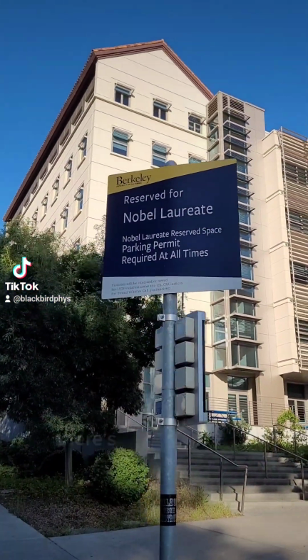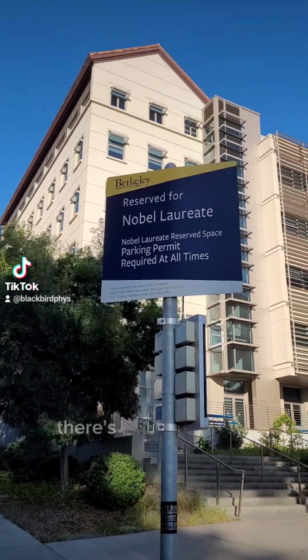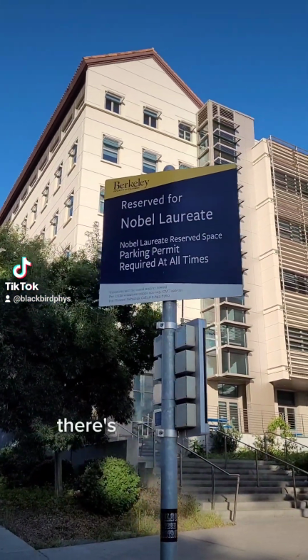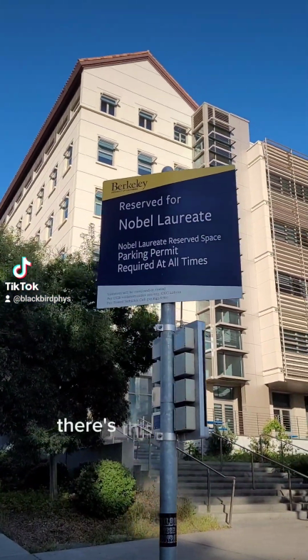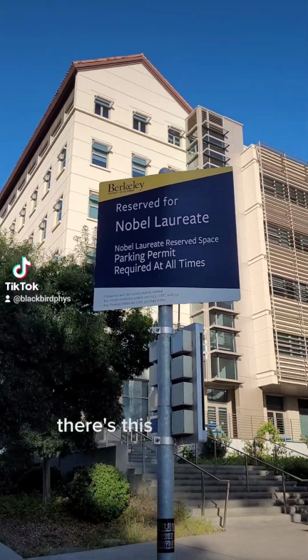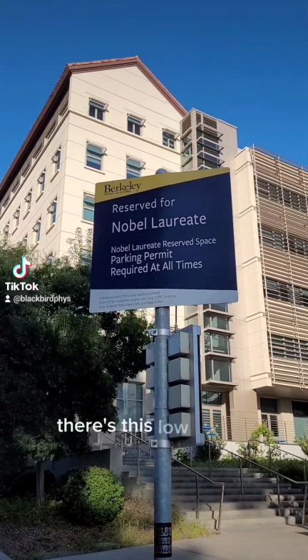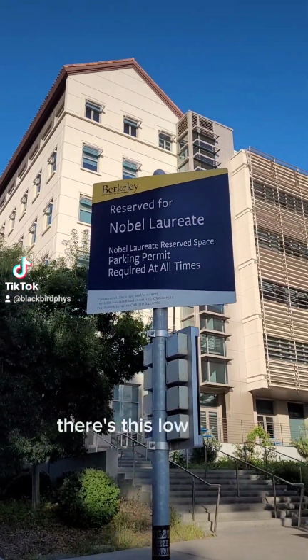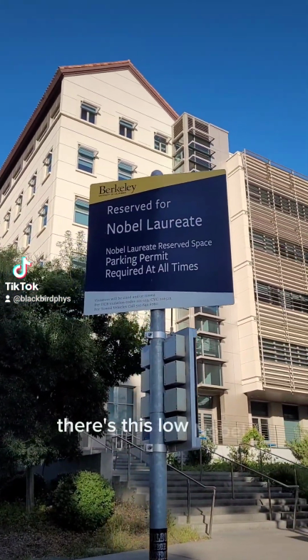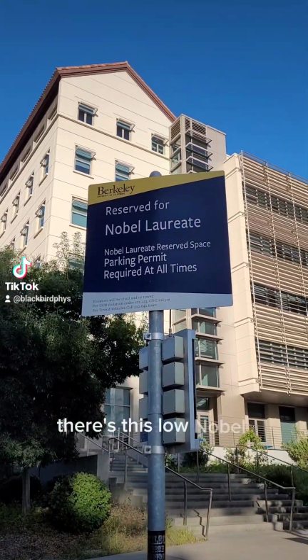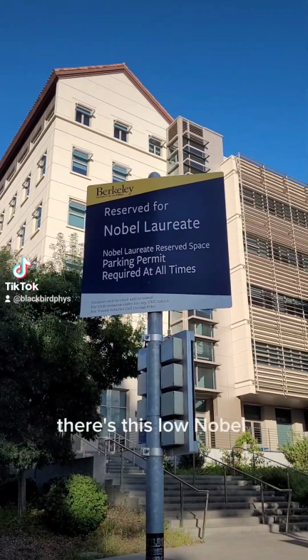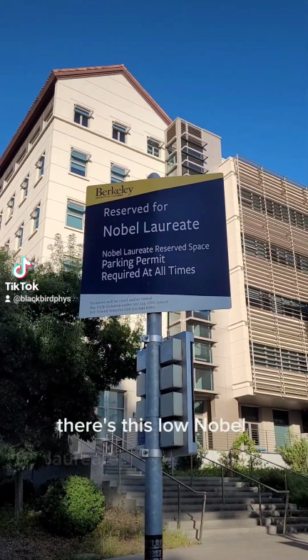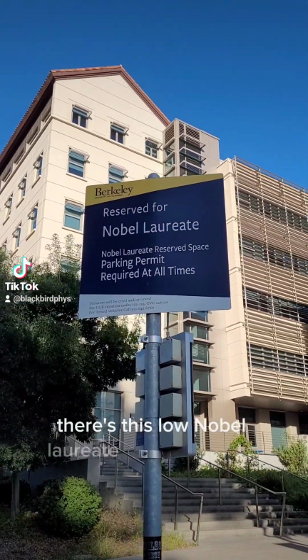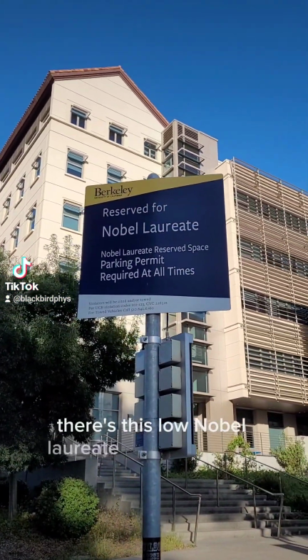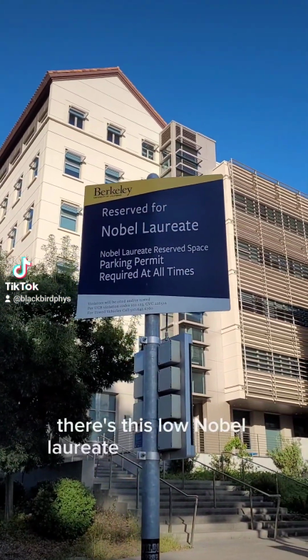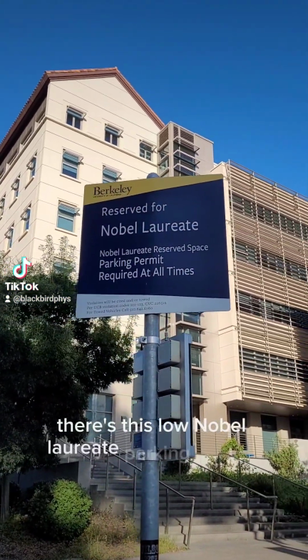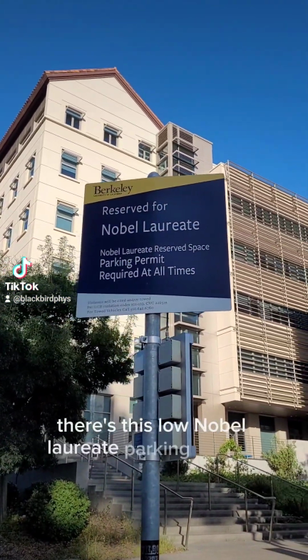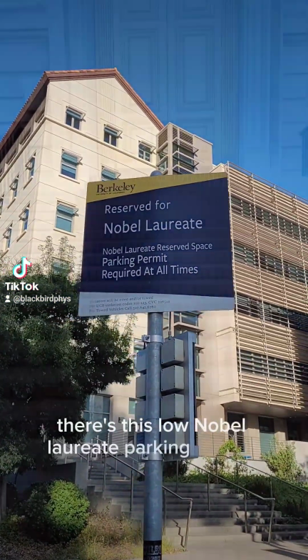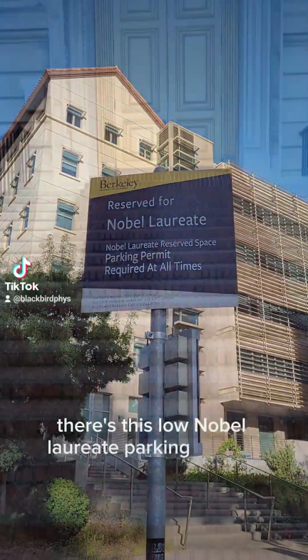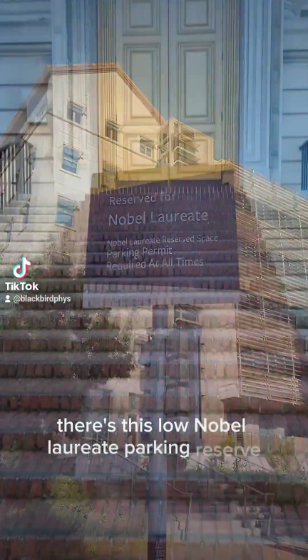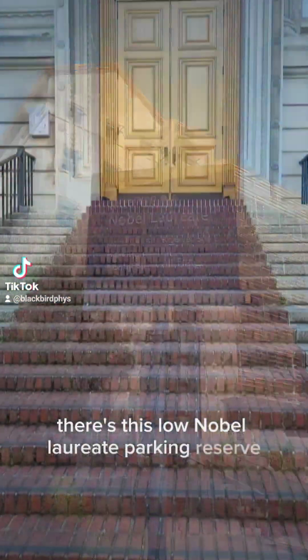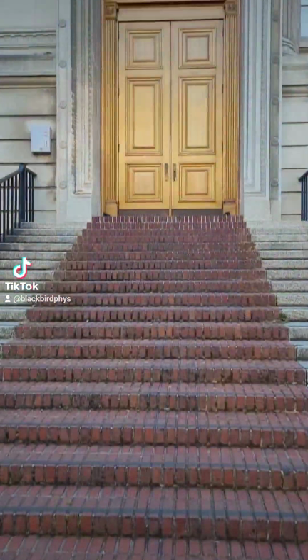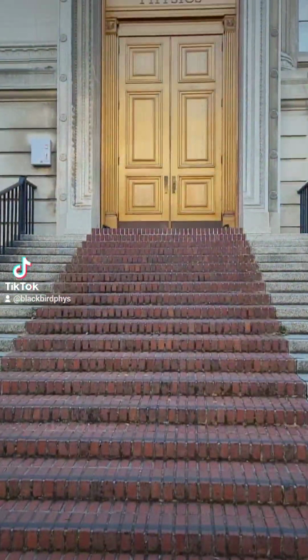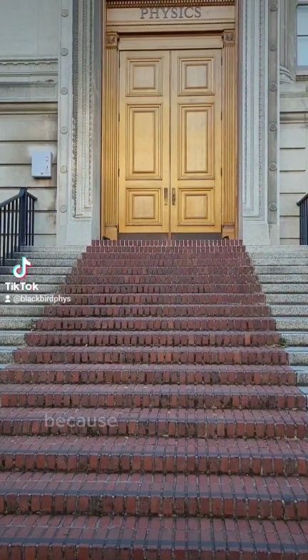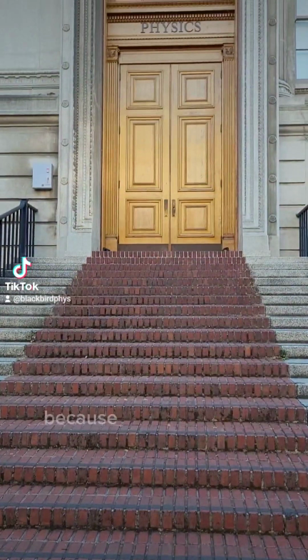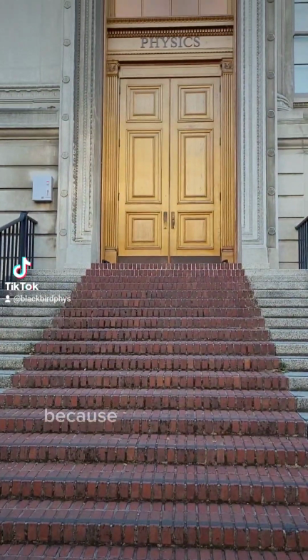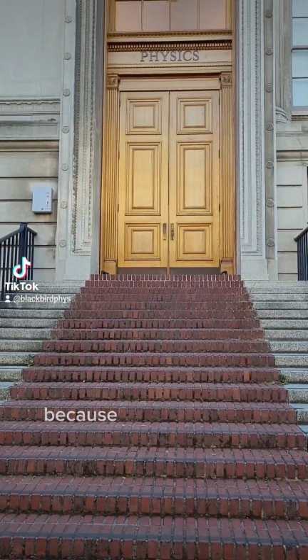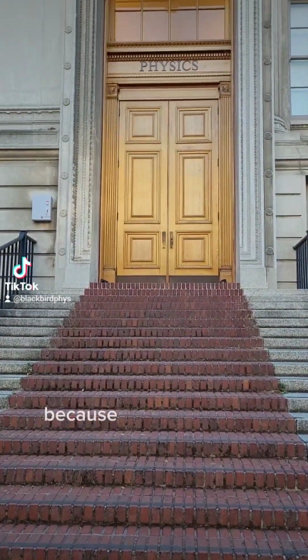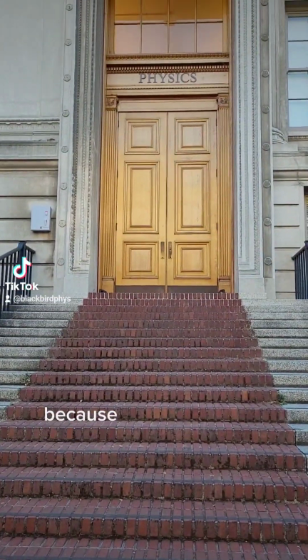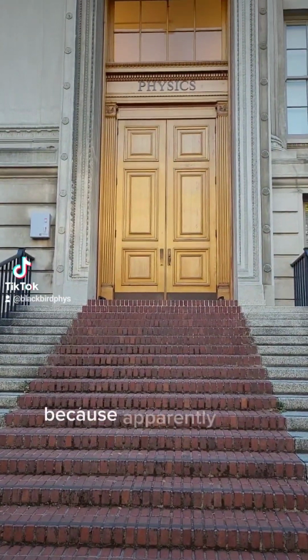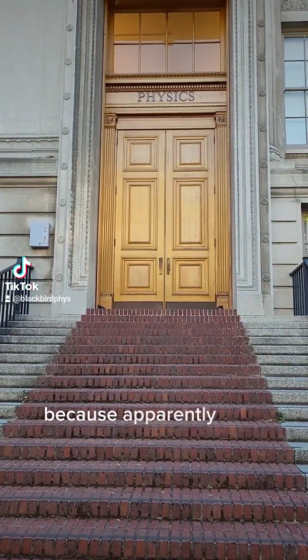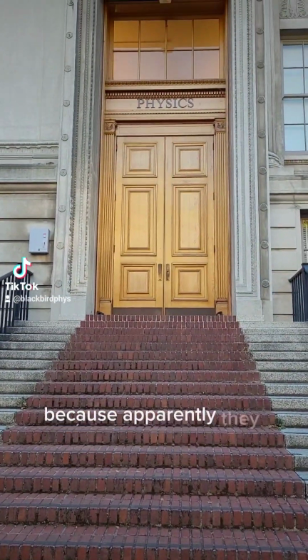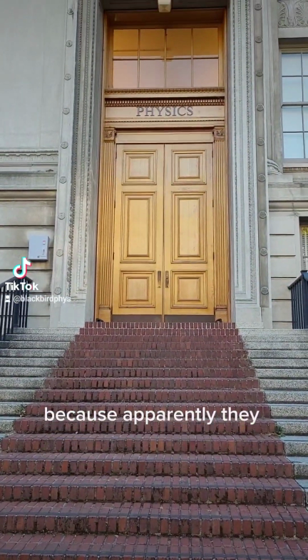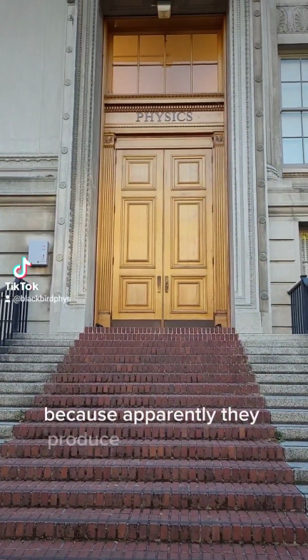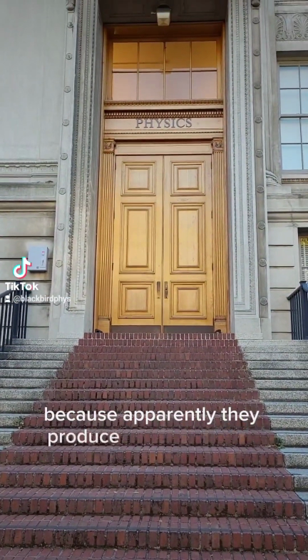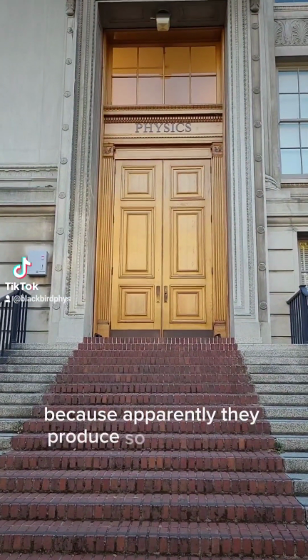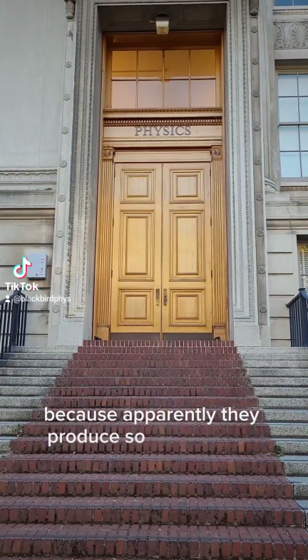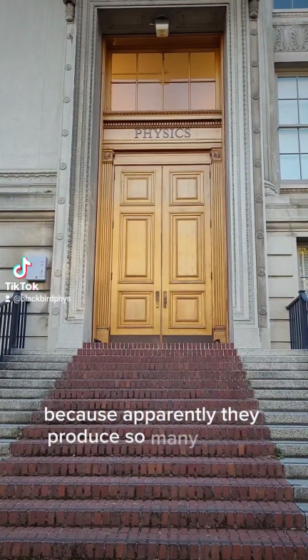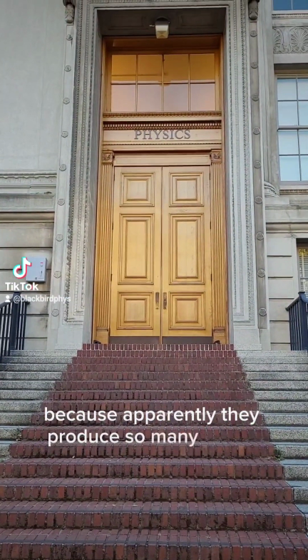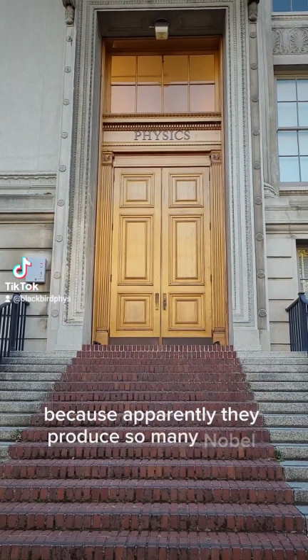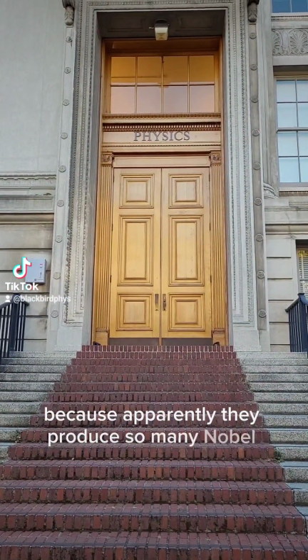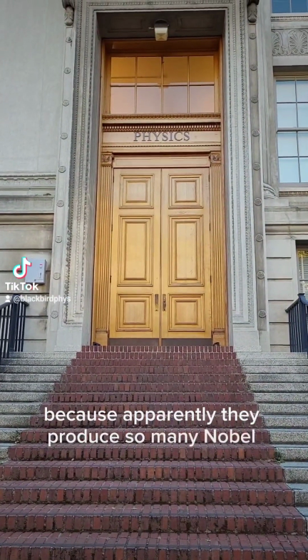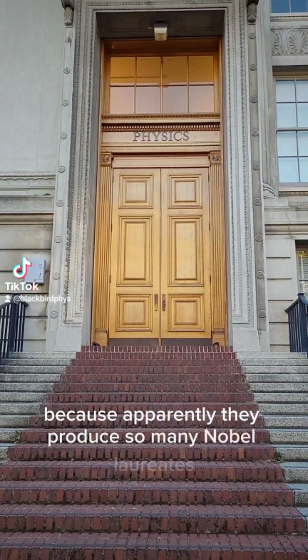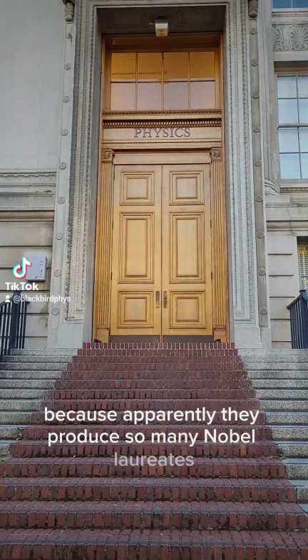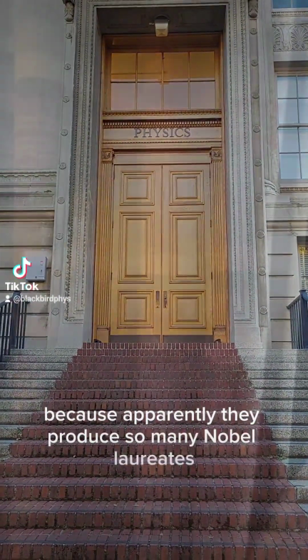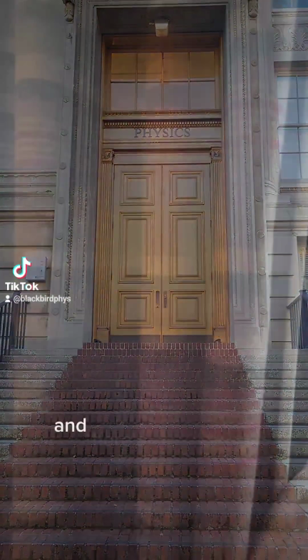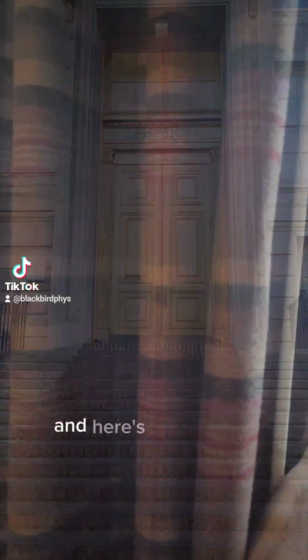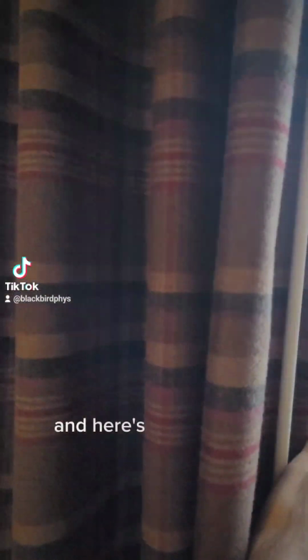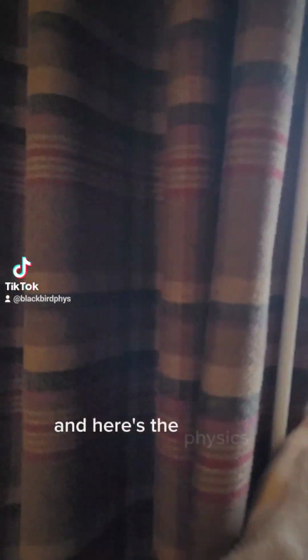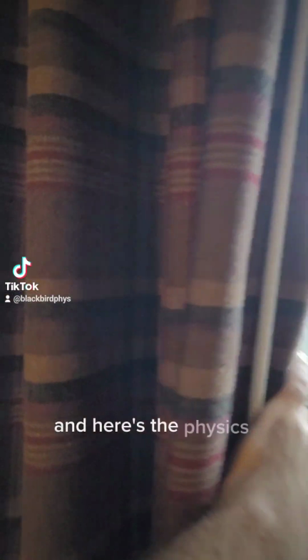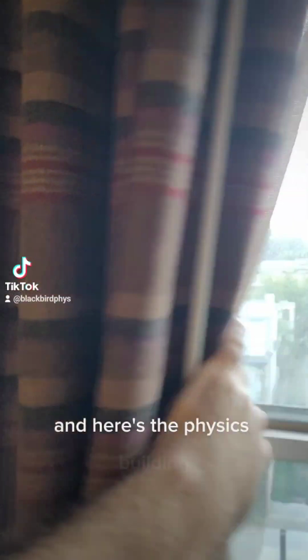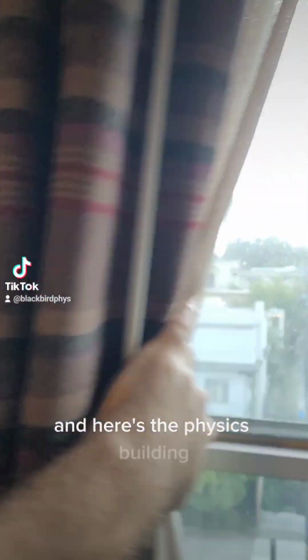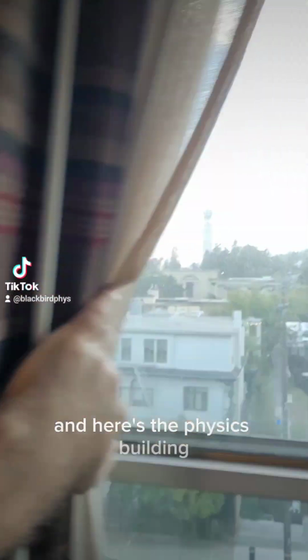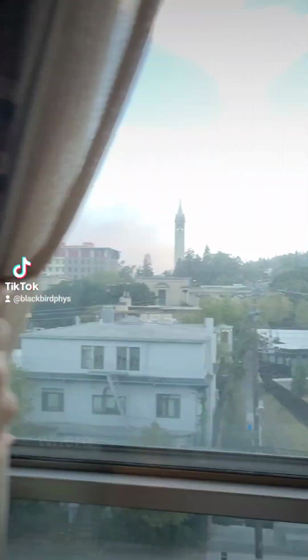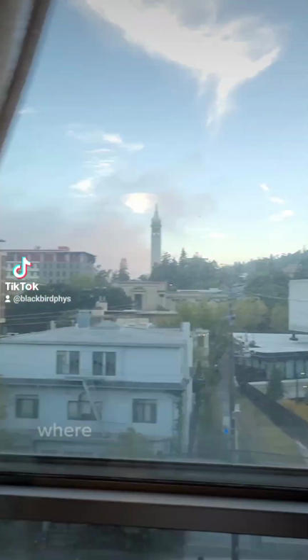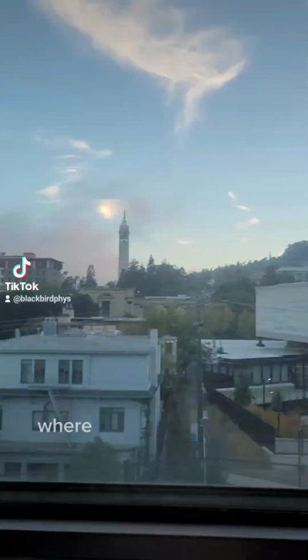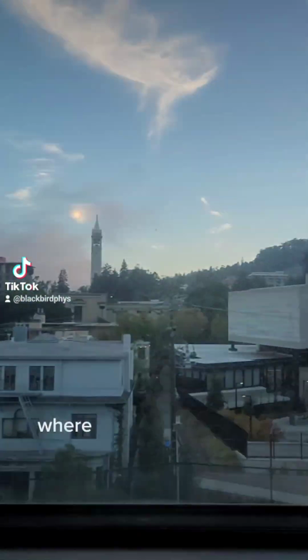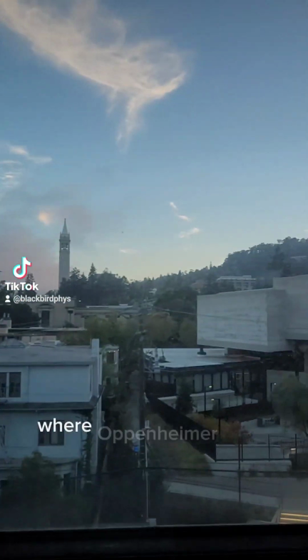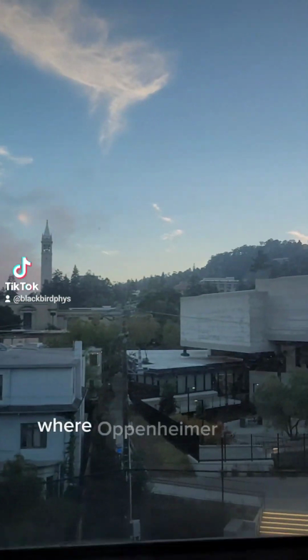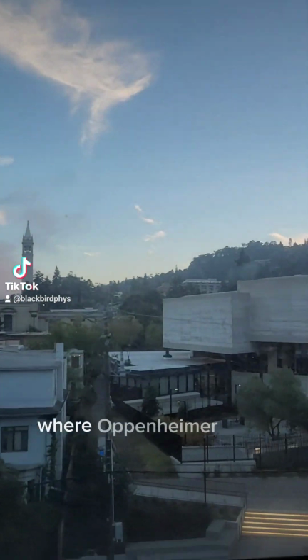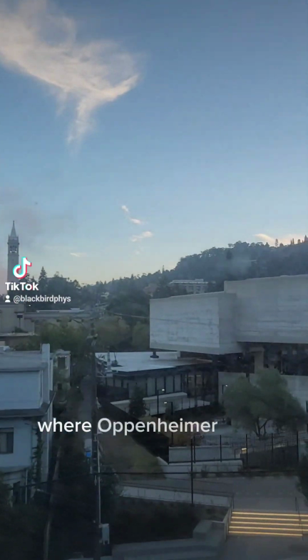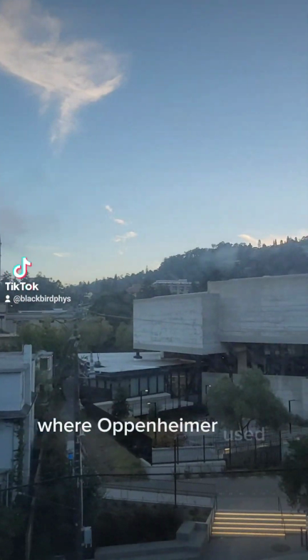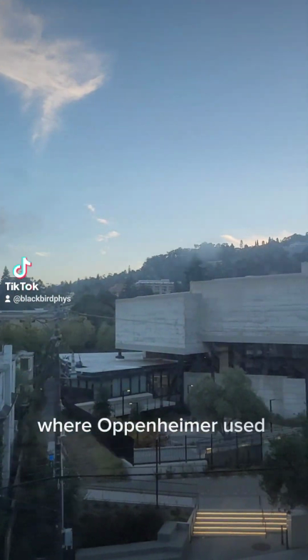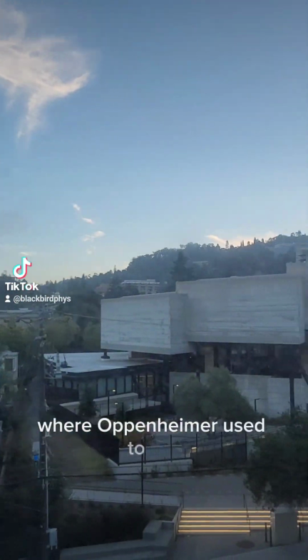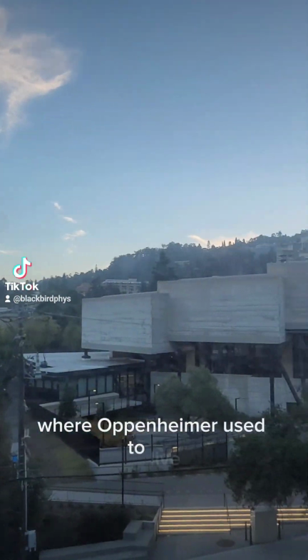There's this Nobel laureate parking reserve, because apparently they produce so many Nobel laureates. And here's the physics building where Oppenheimer used to live.